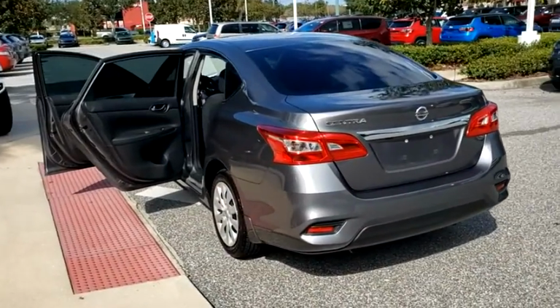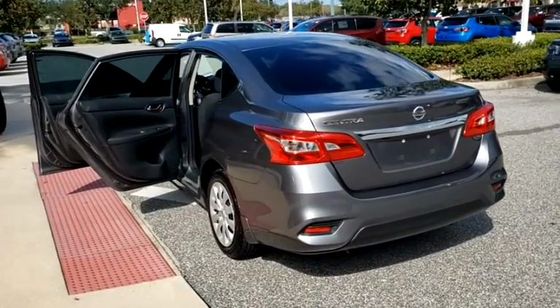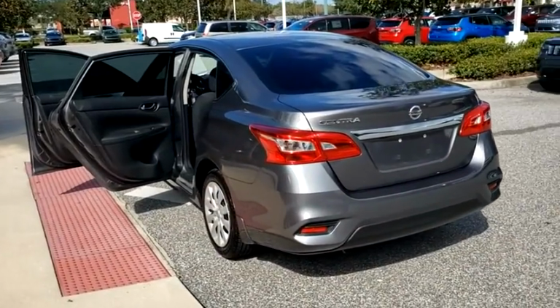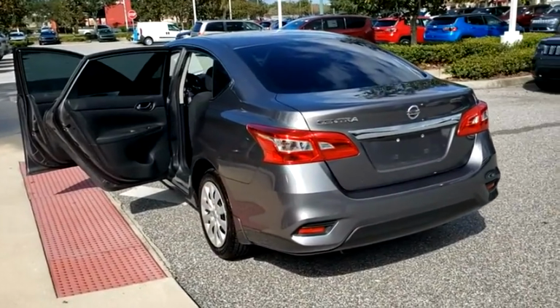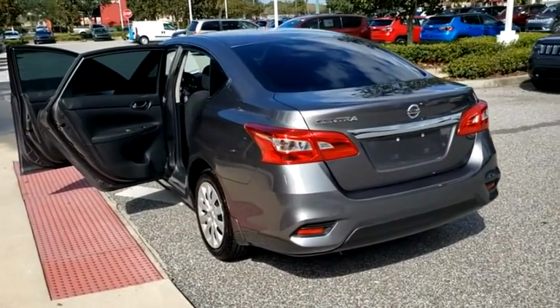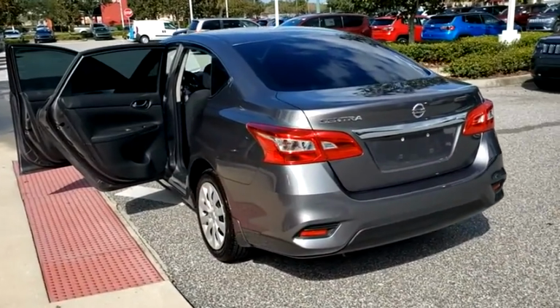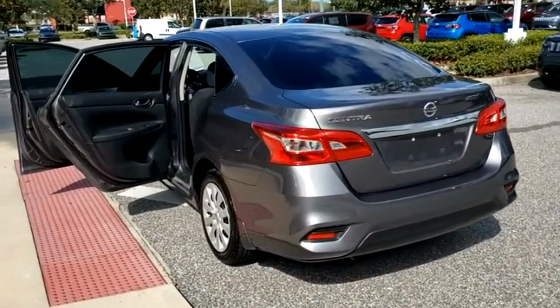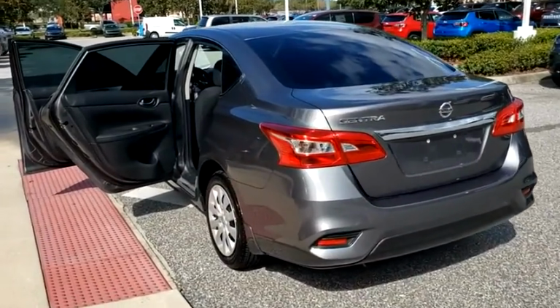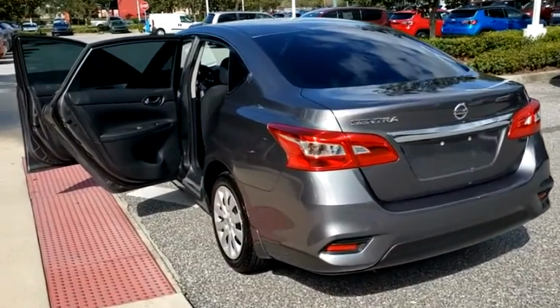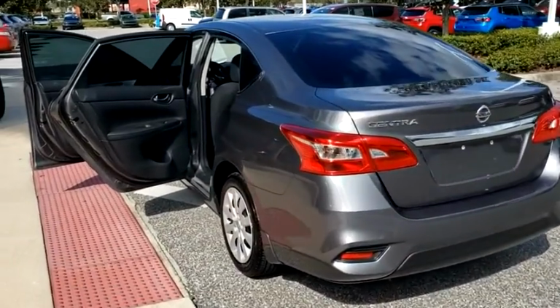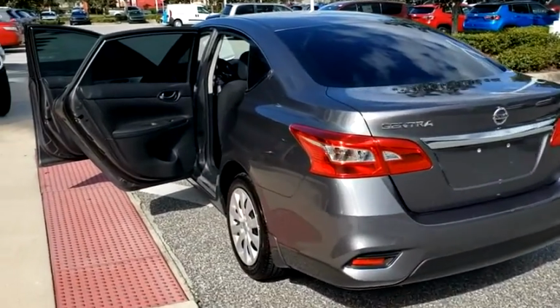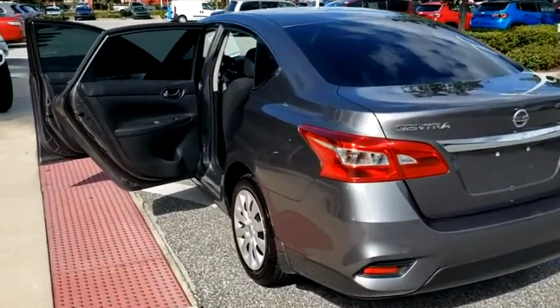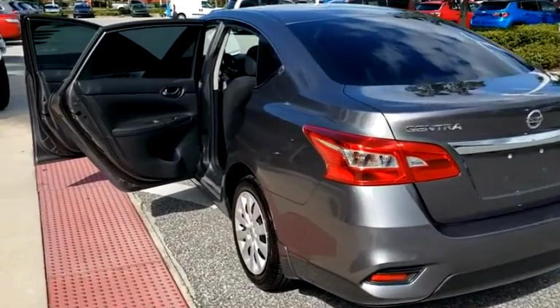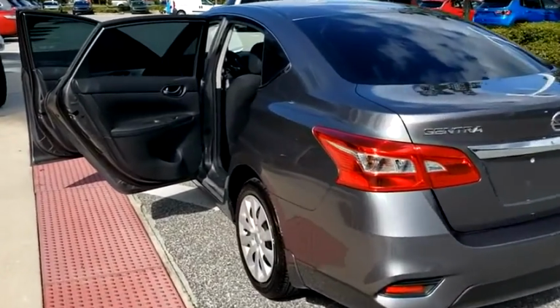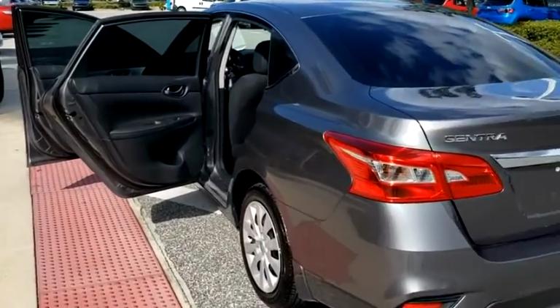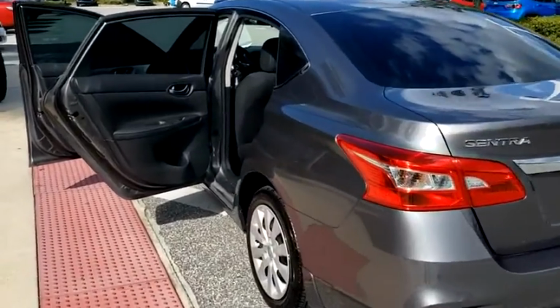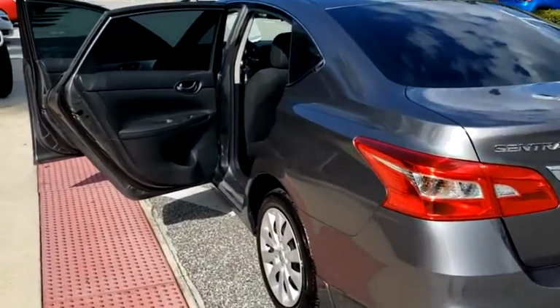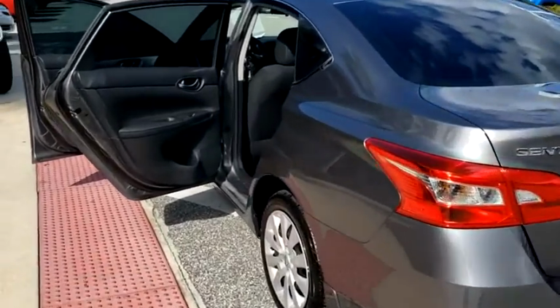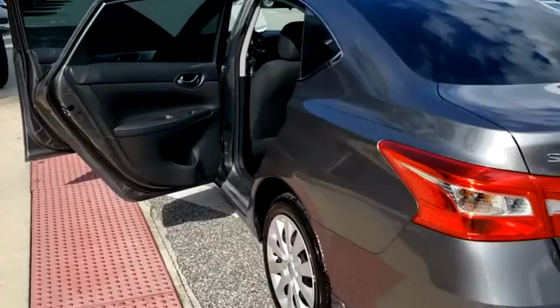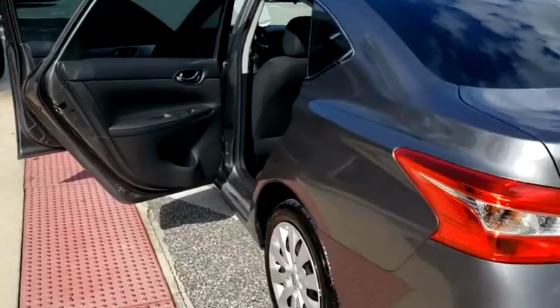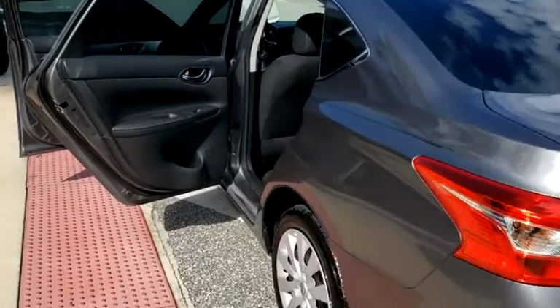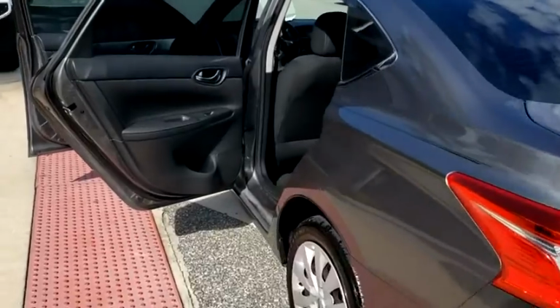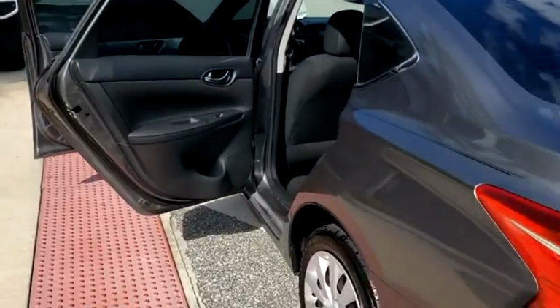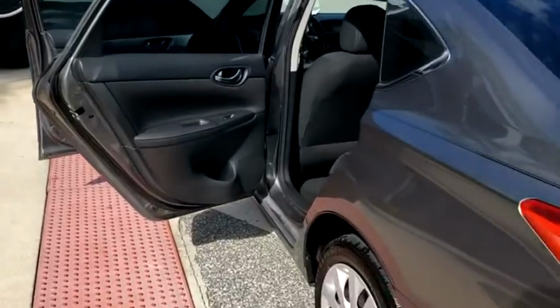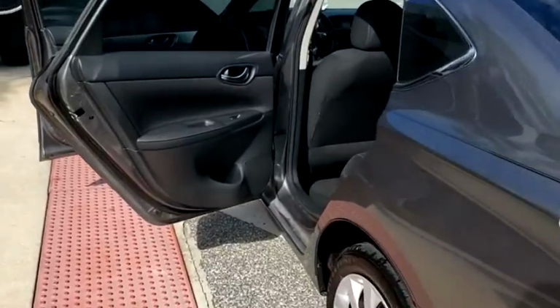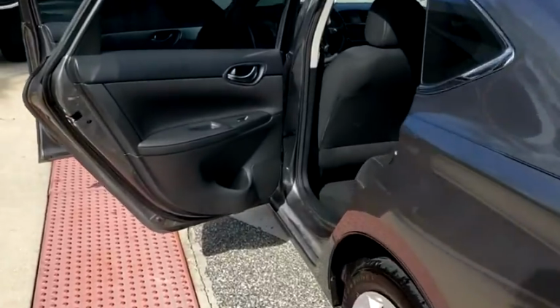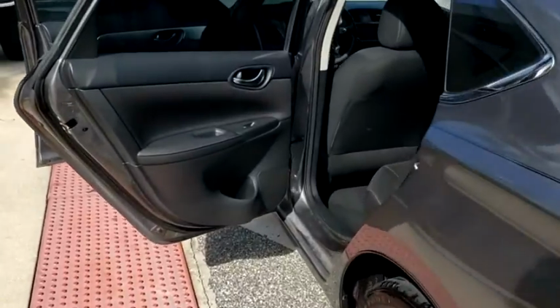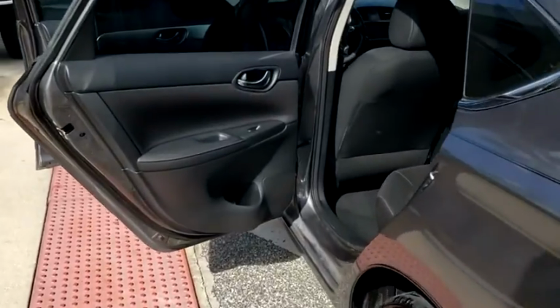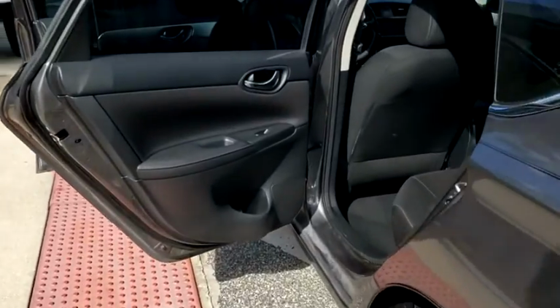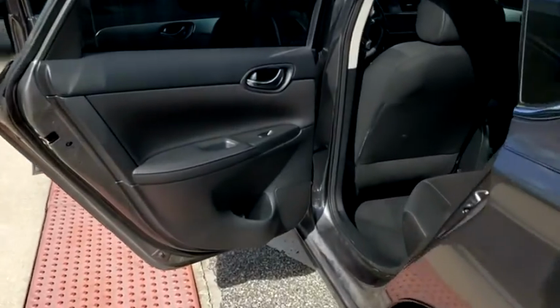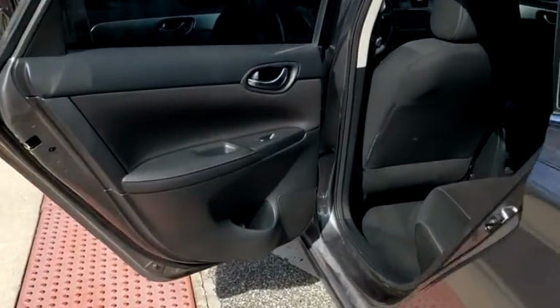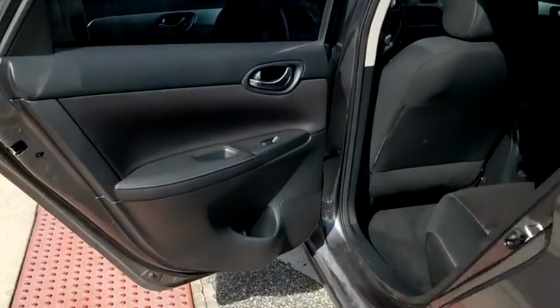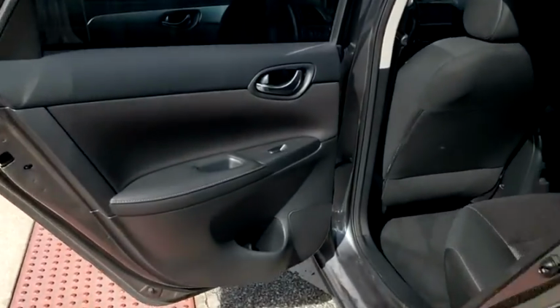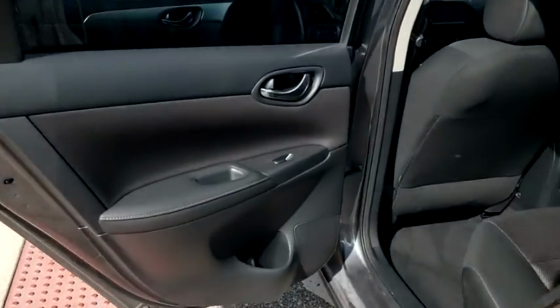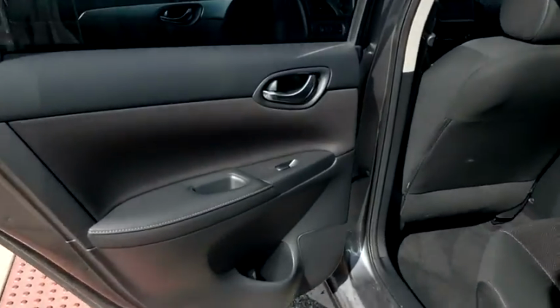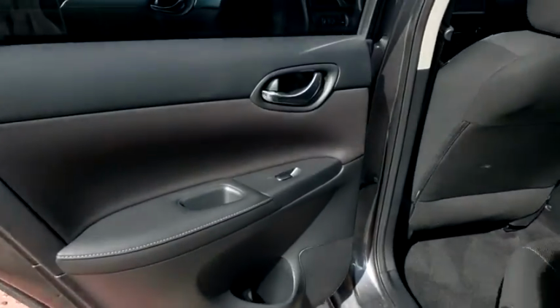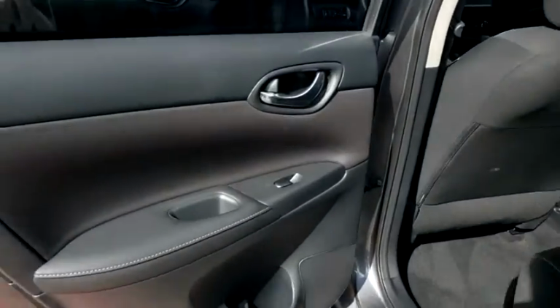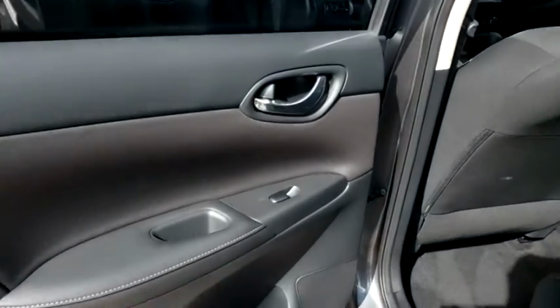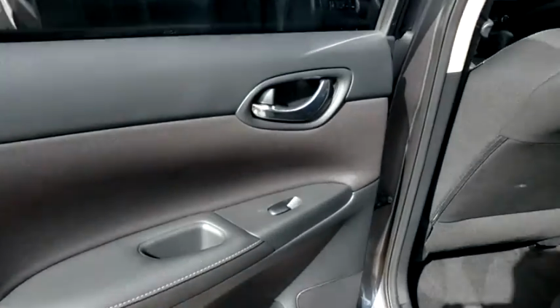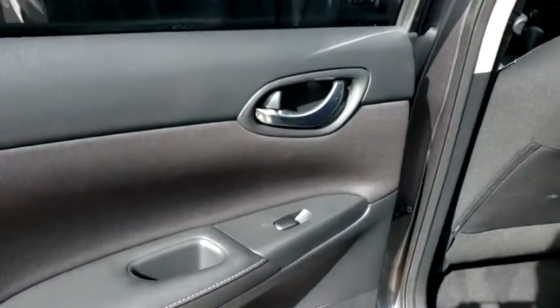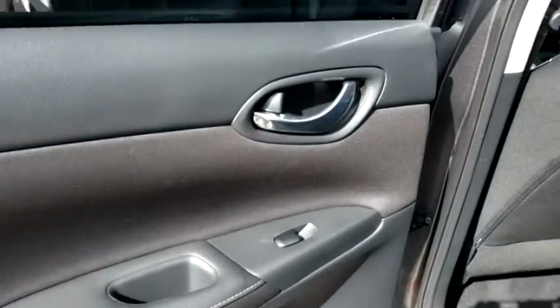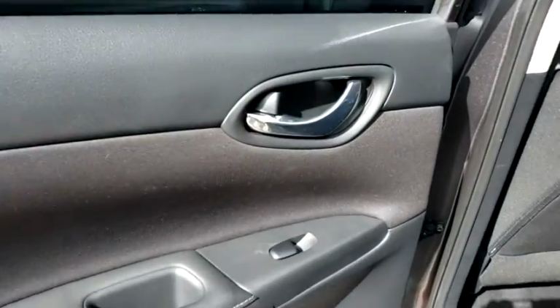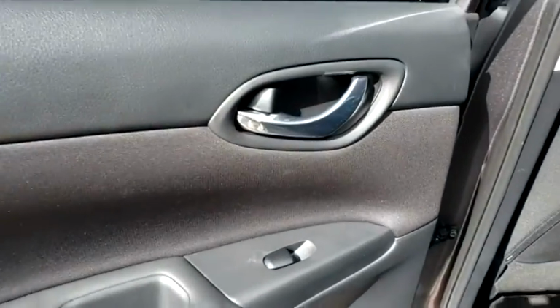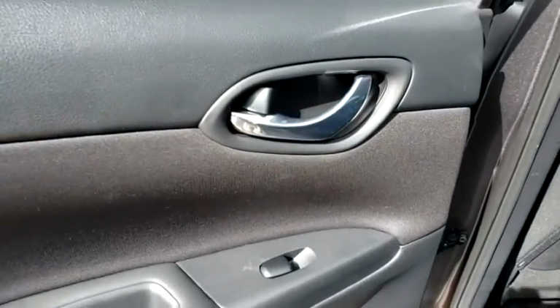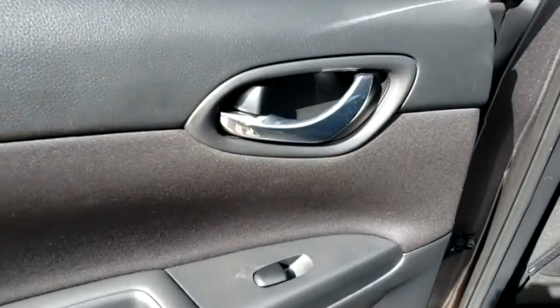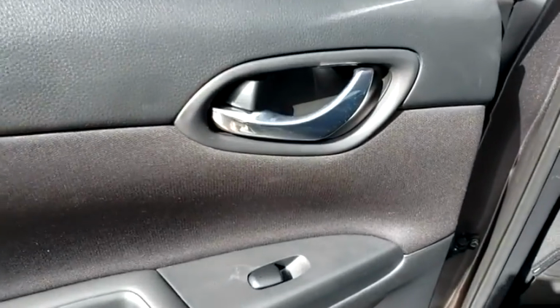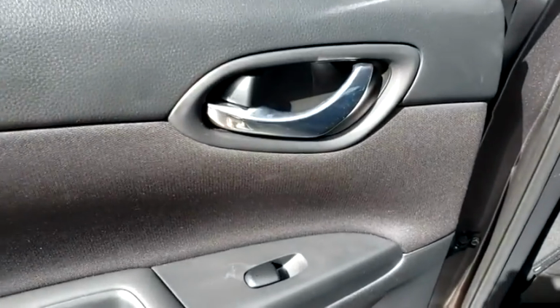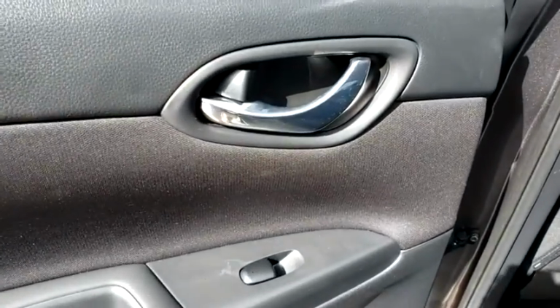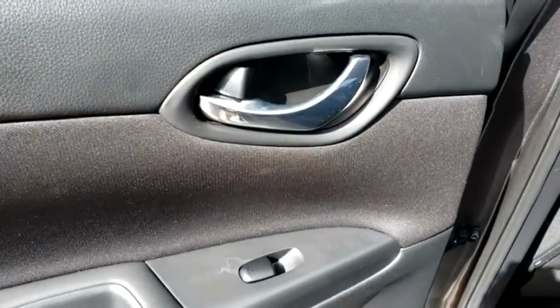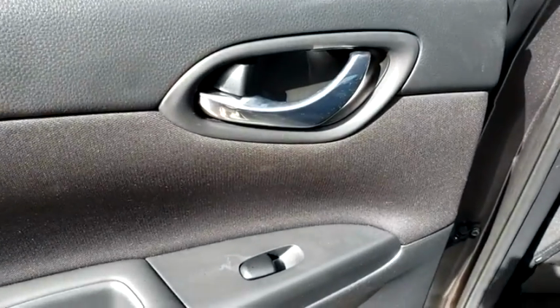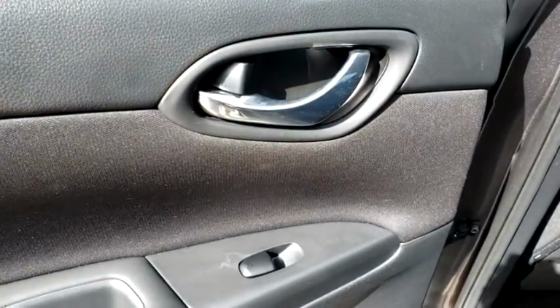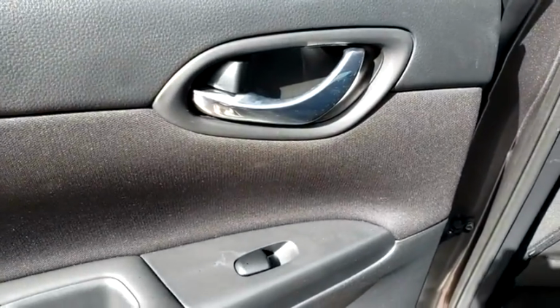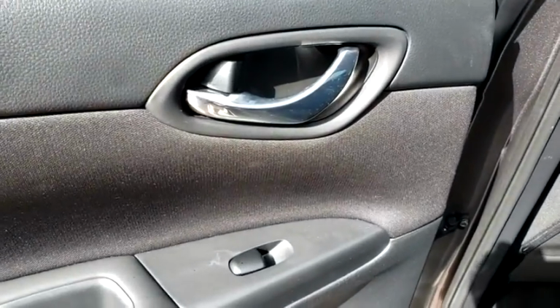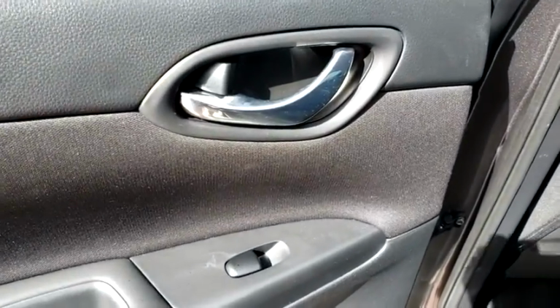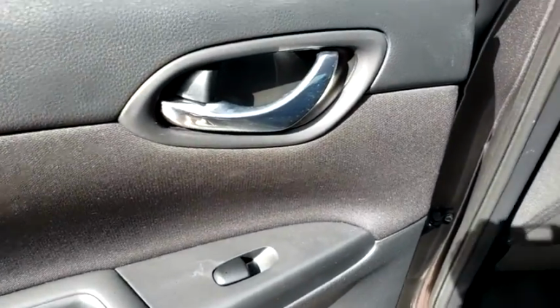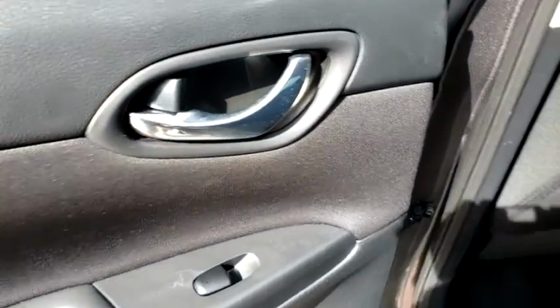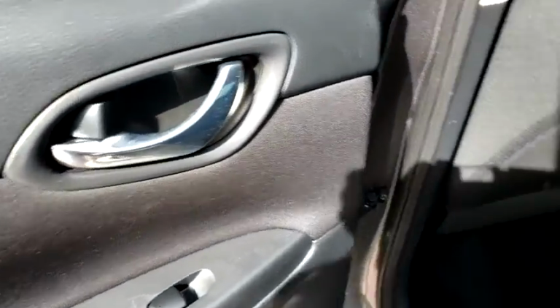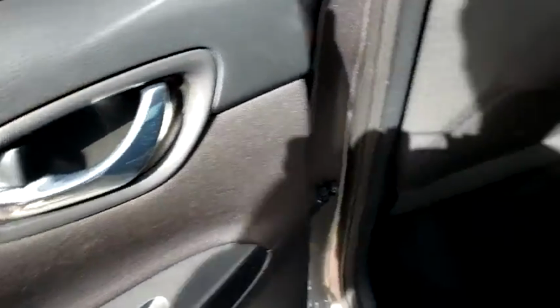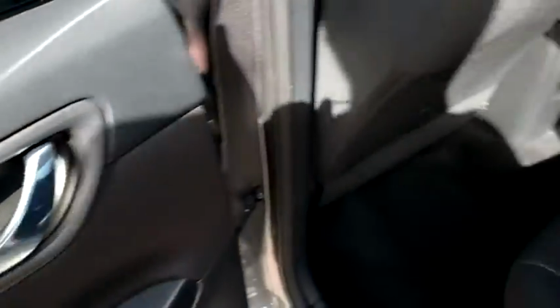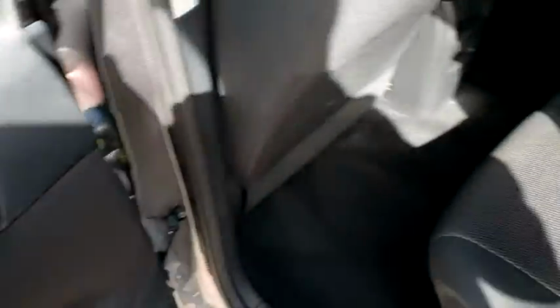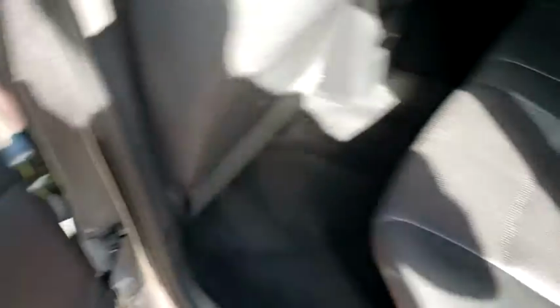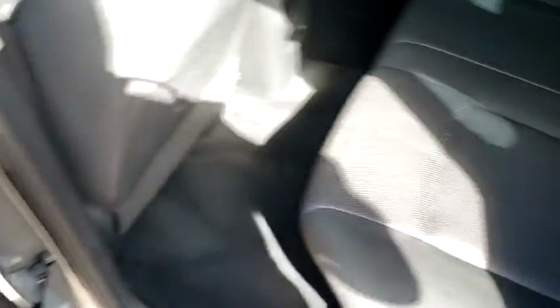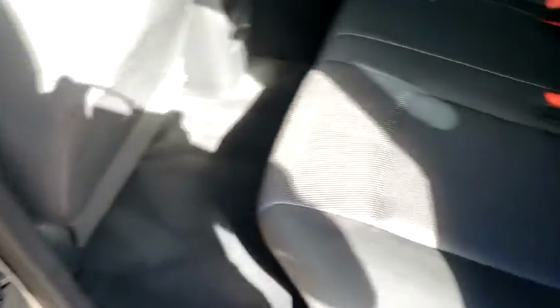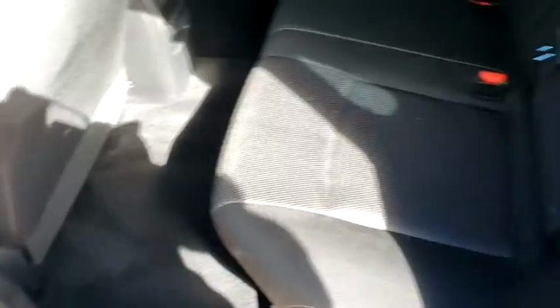Front wheel drive, bucket seats, power windows, MP3 player, power door locks, trip computer, passenger airbag.